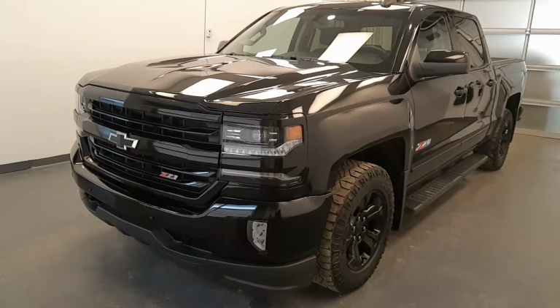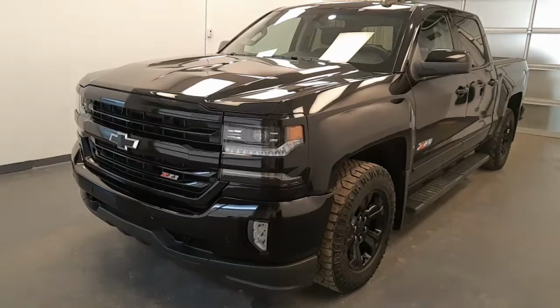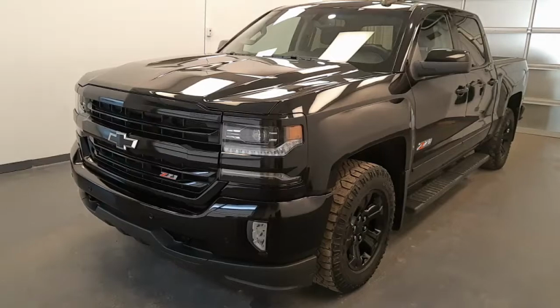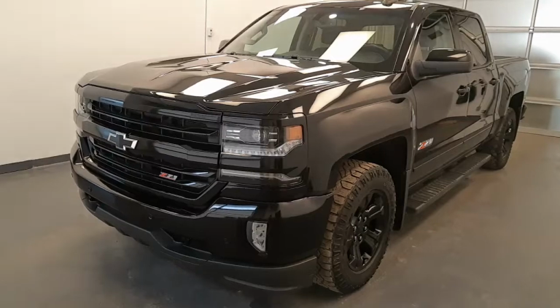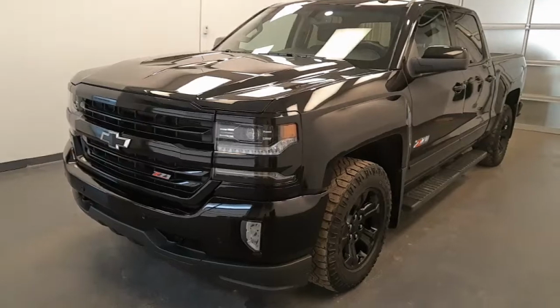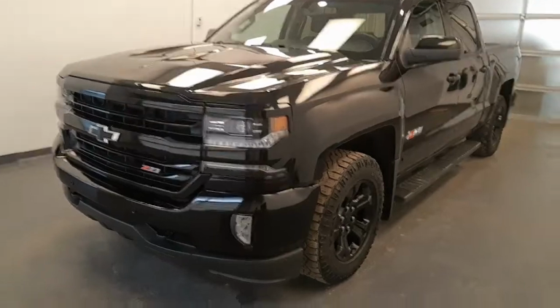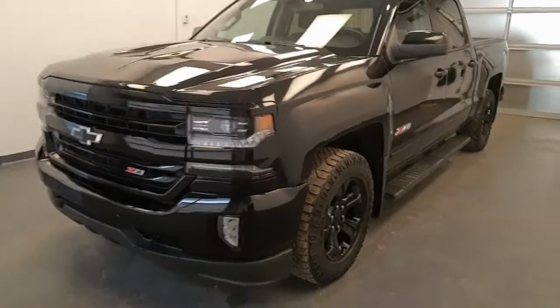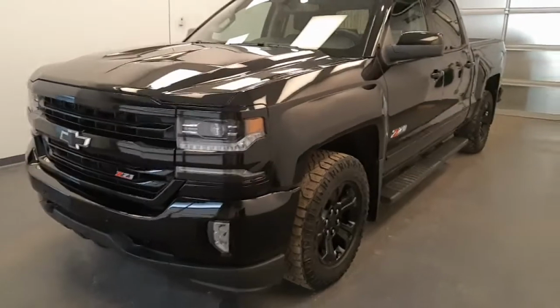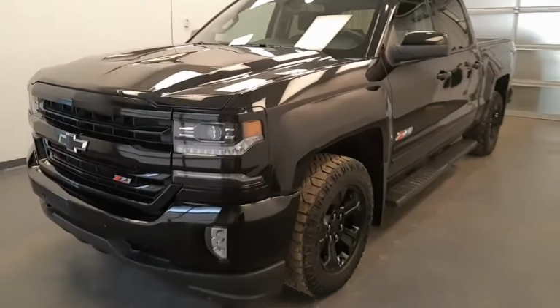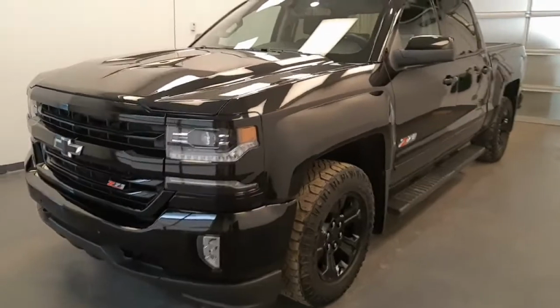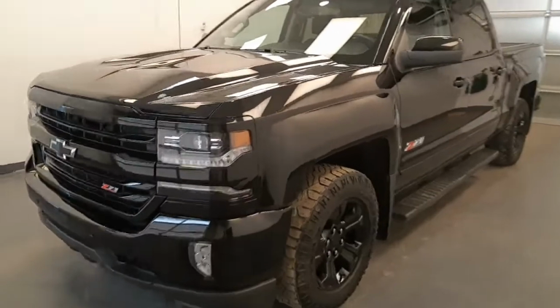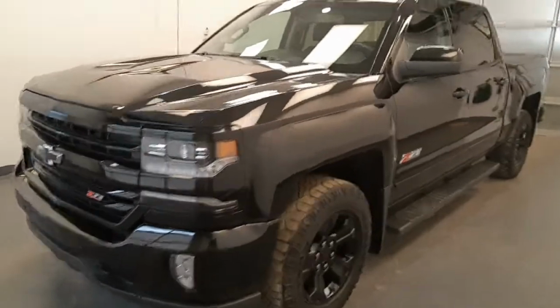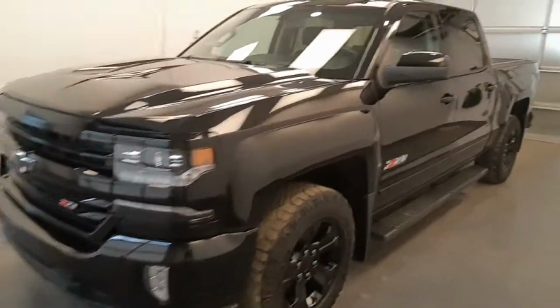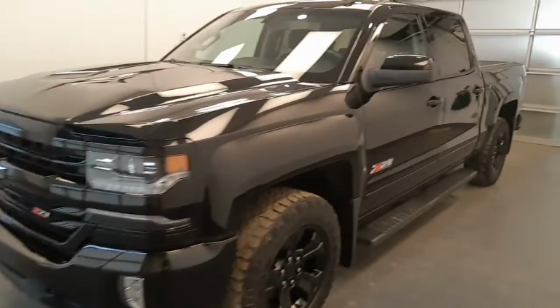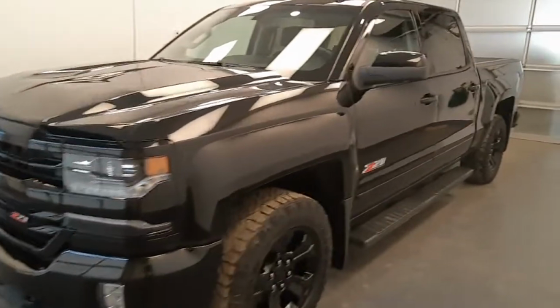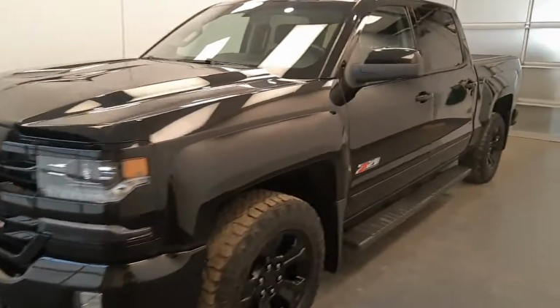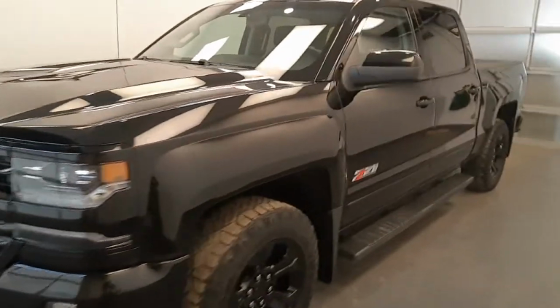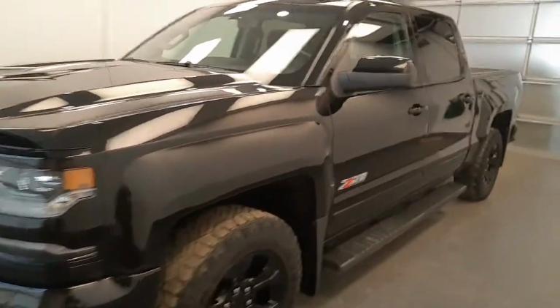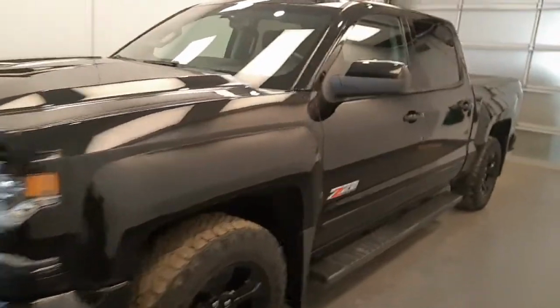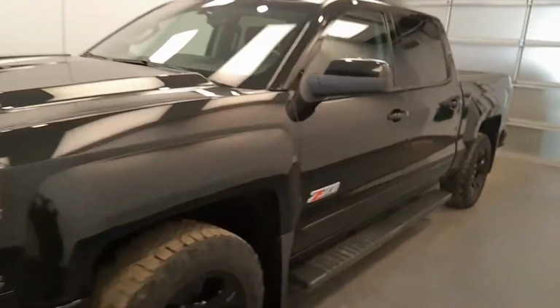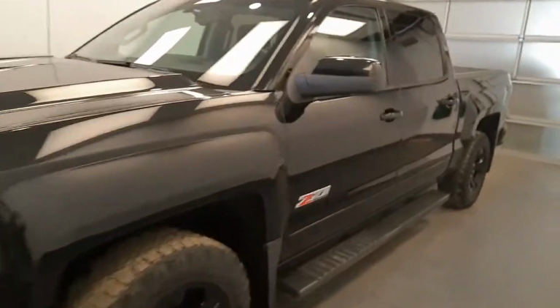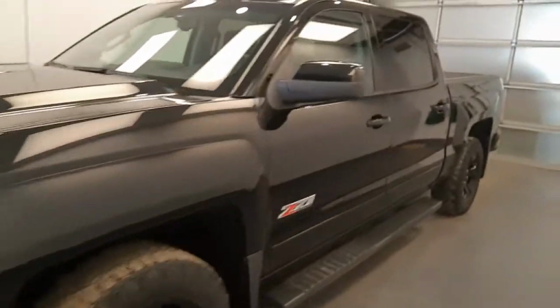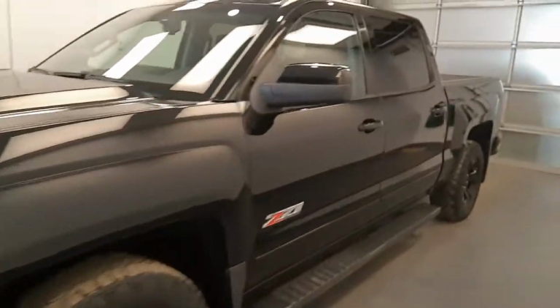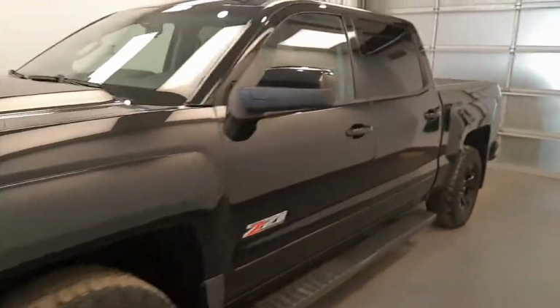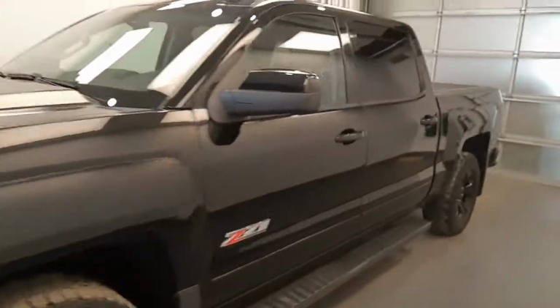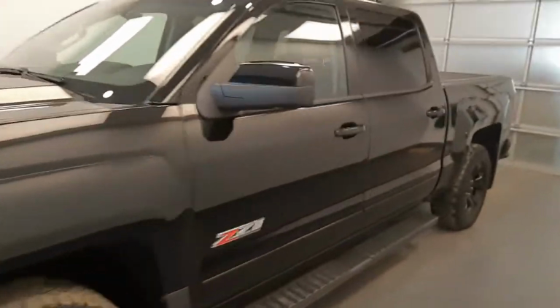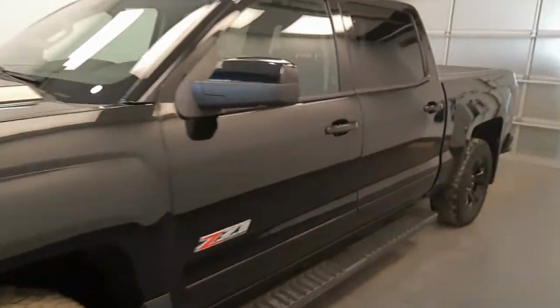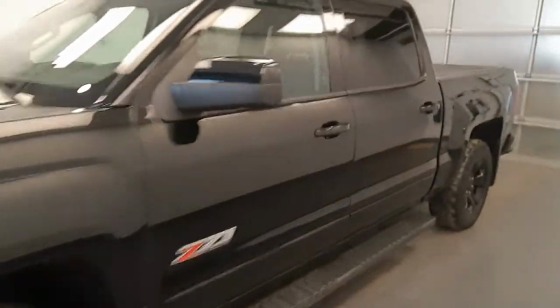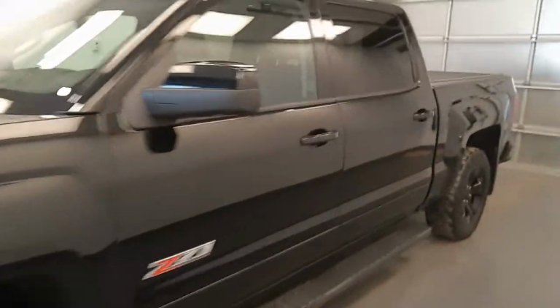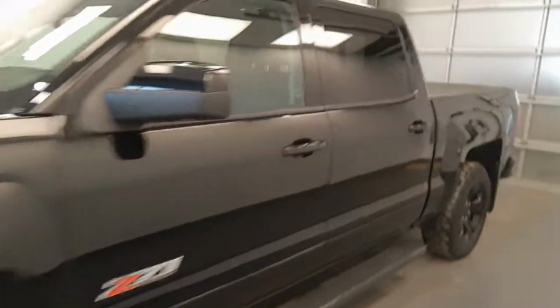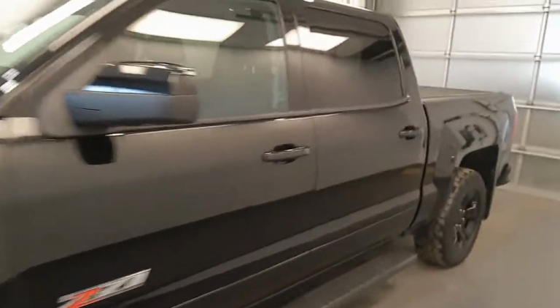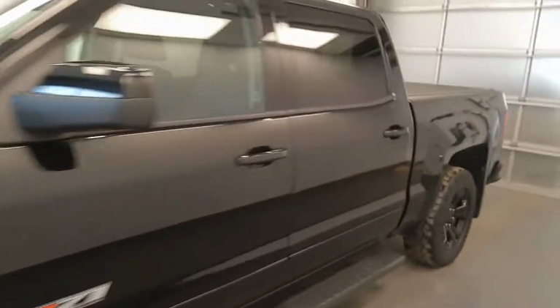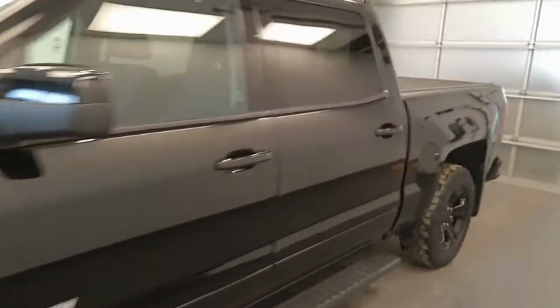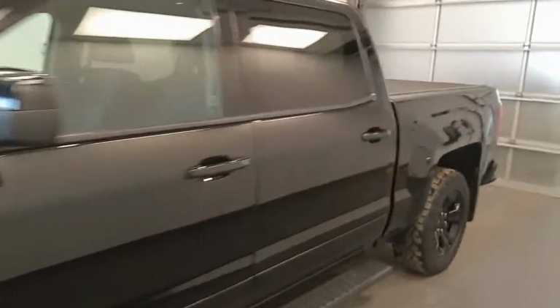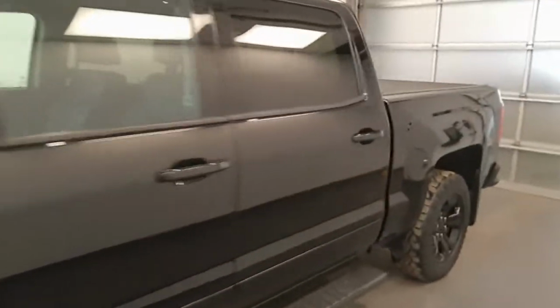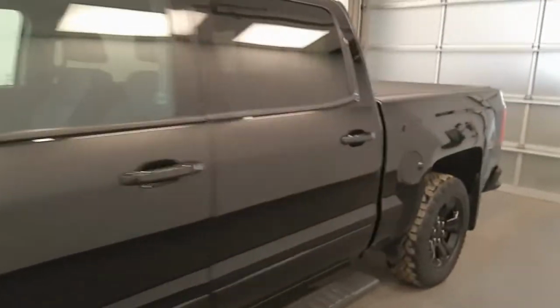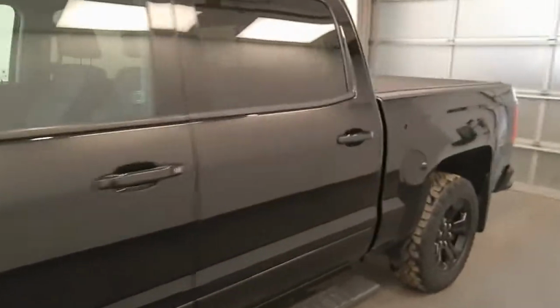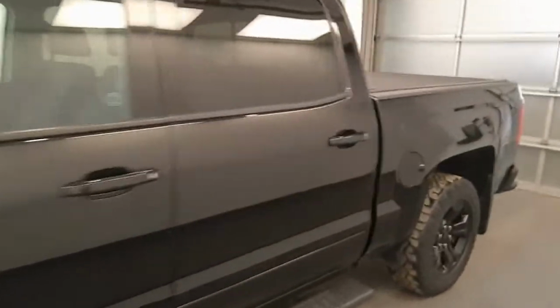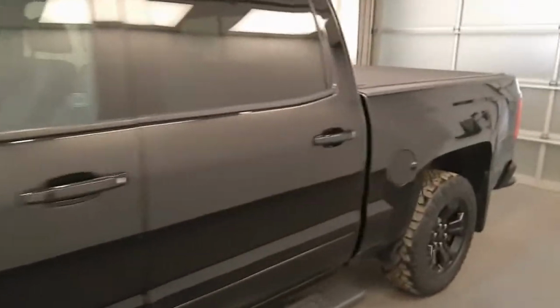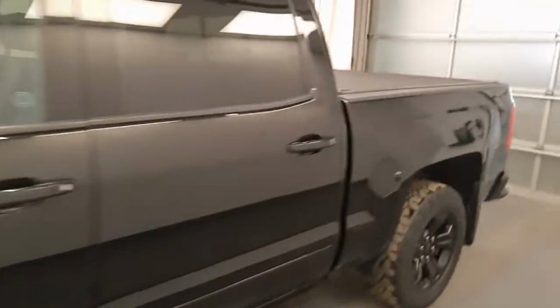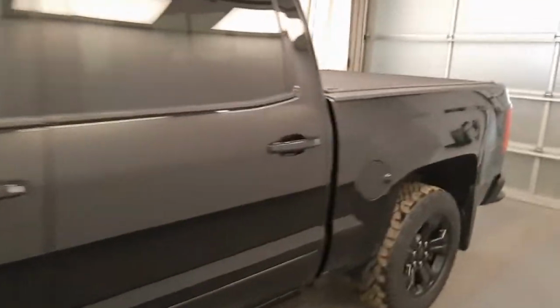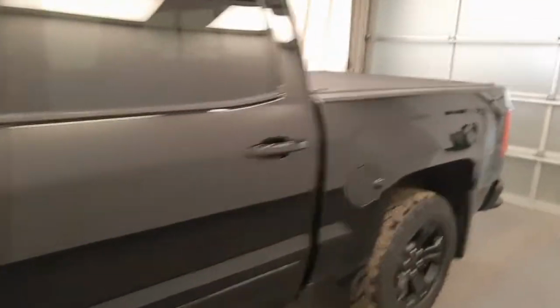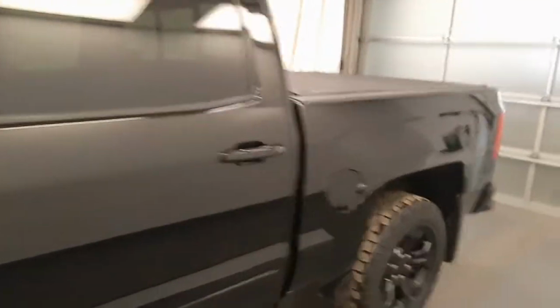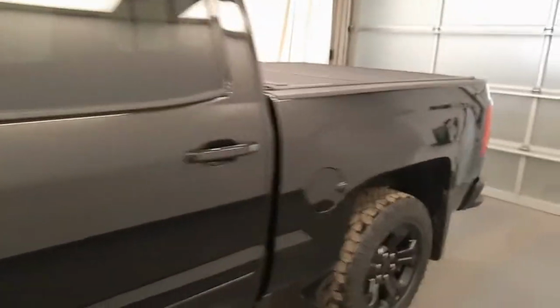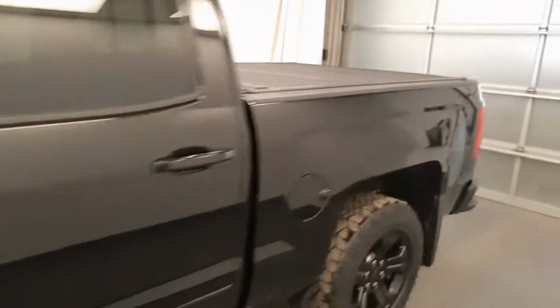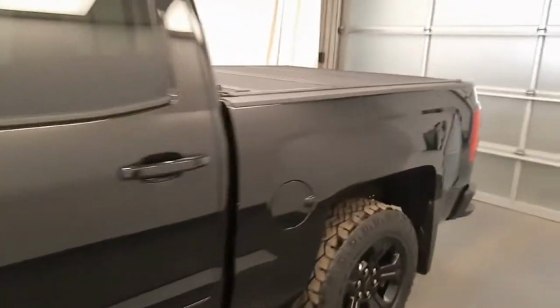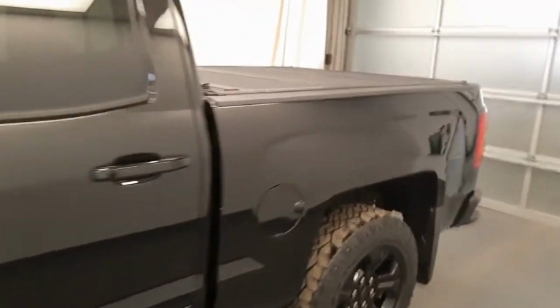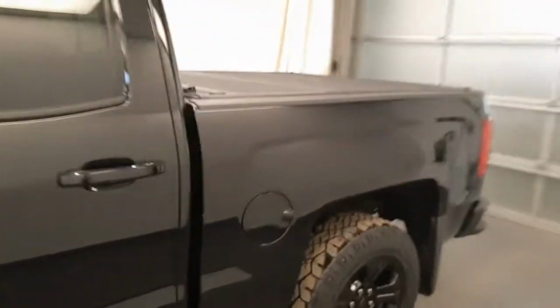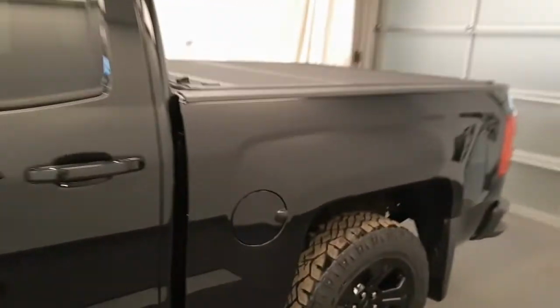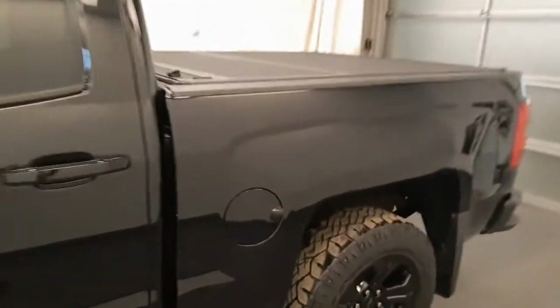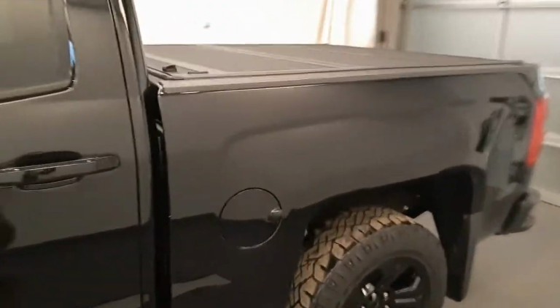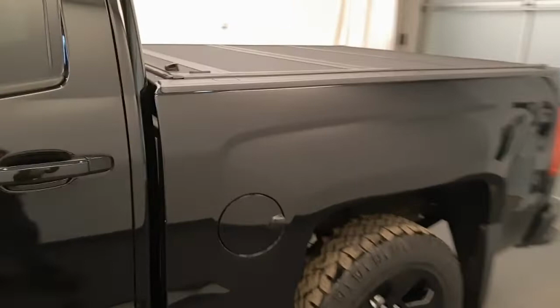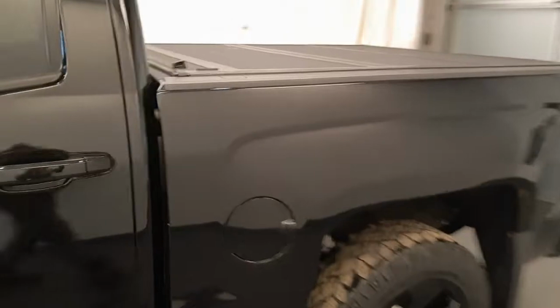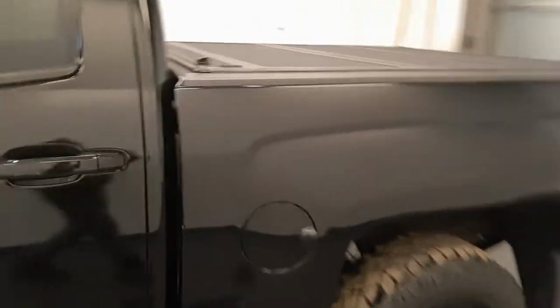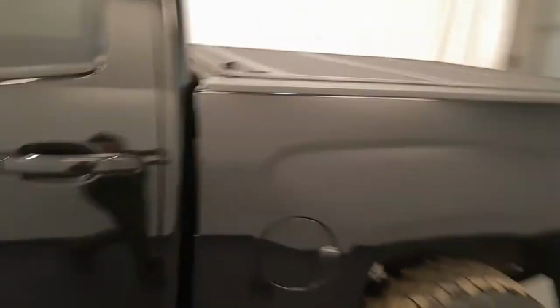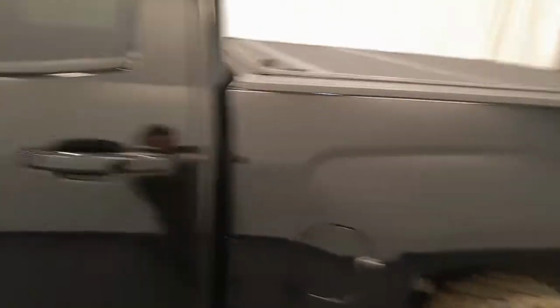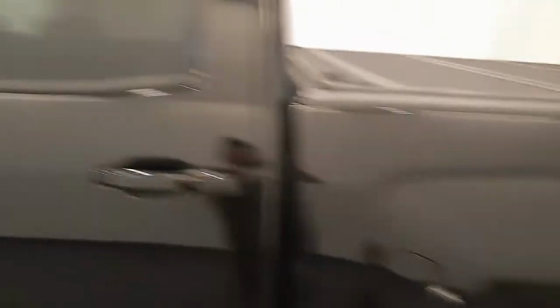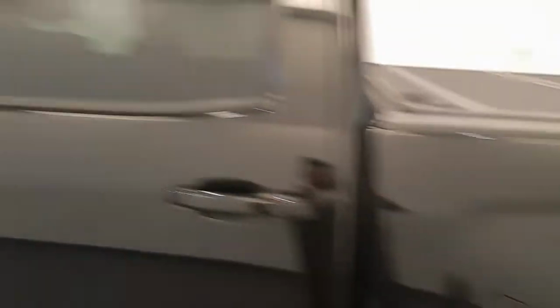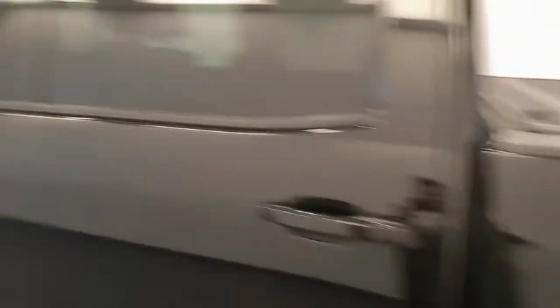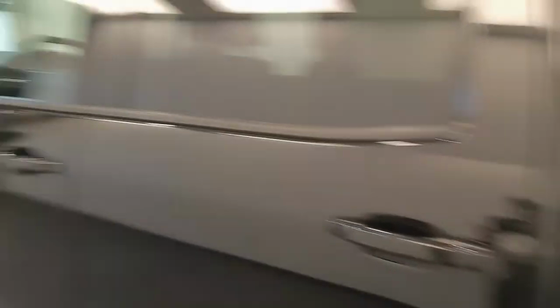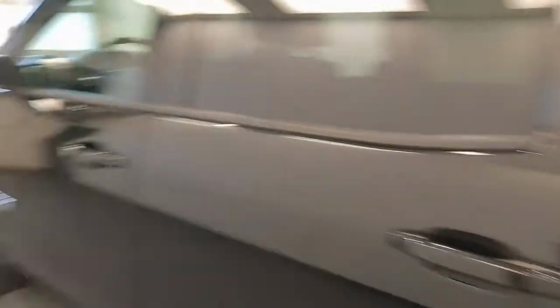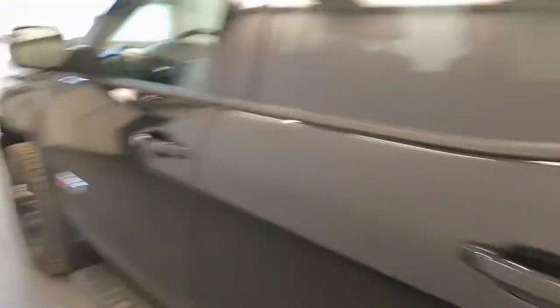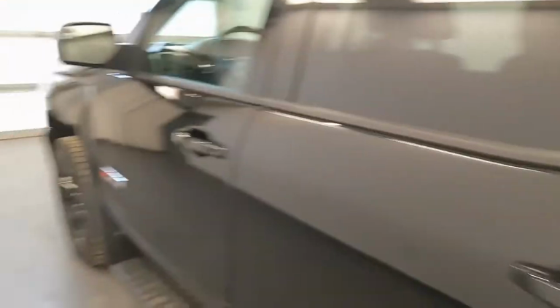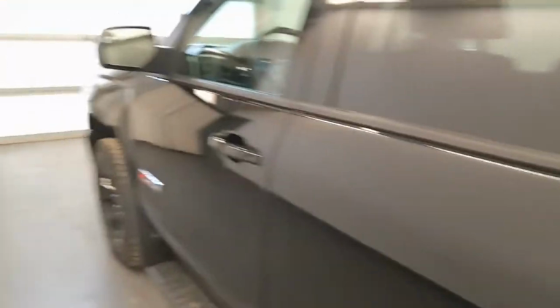We're viewing stock number 242882 on a 2017 Chevy 1500 LTZ. The exterior colour is black.